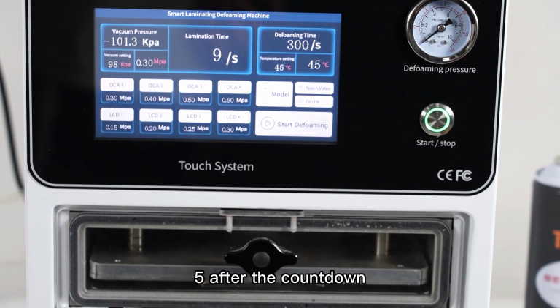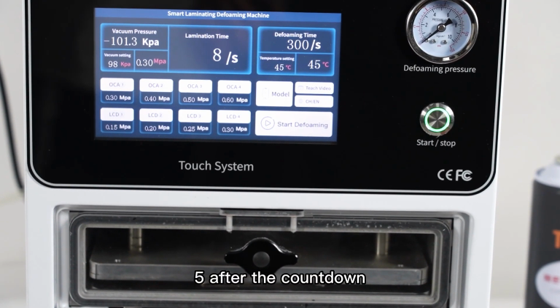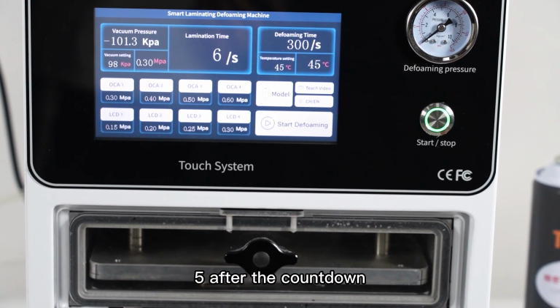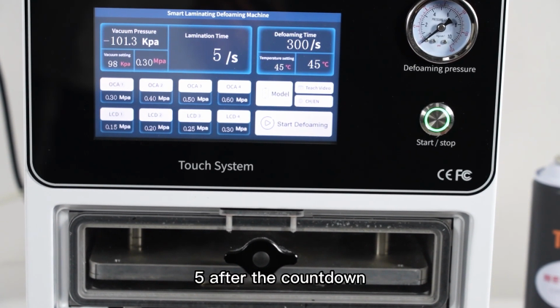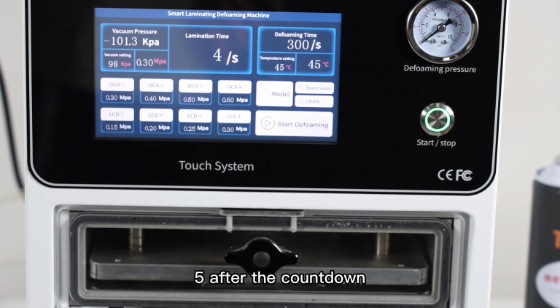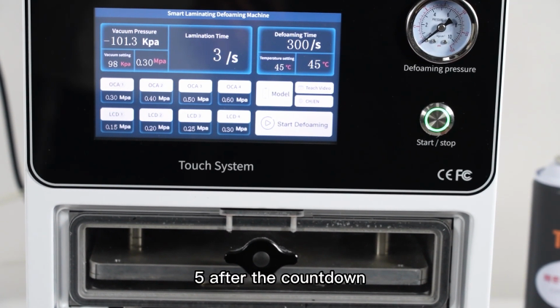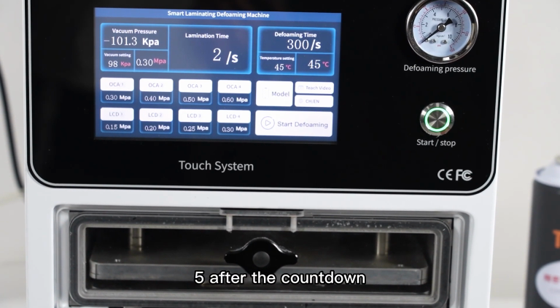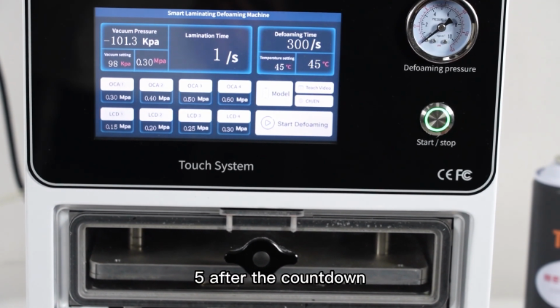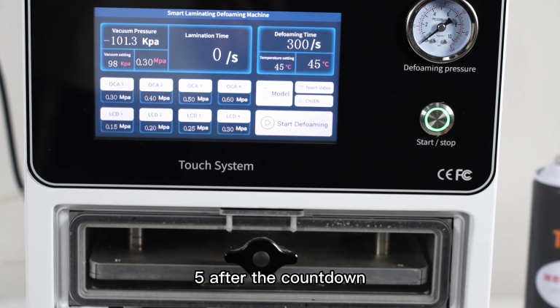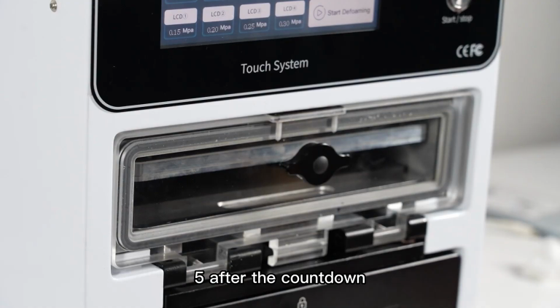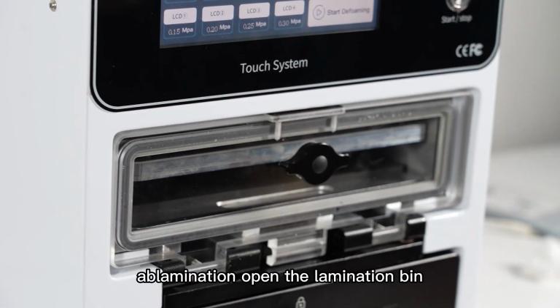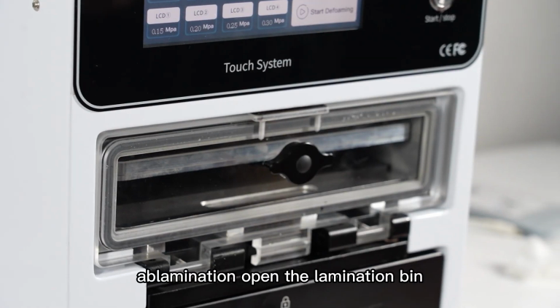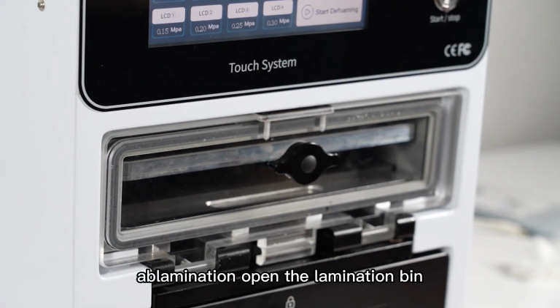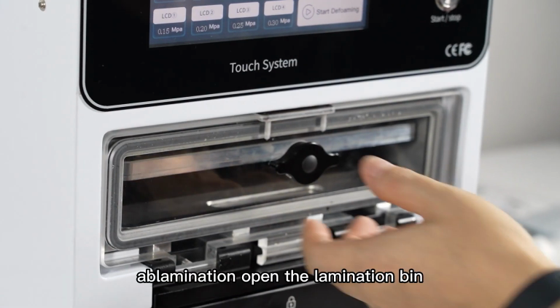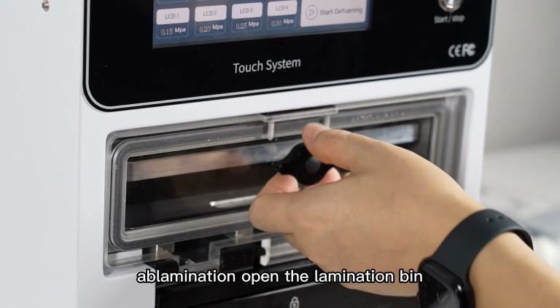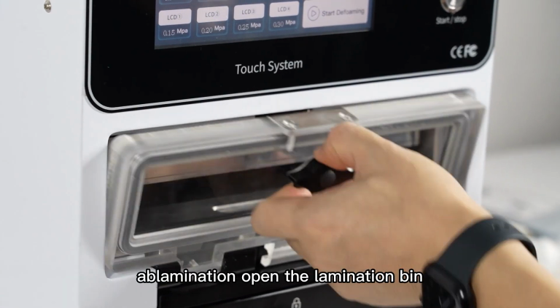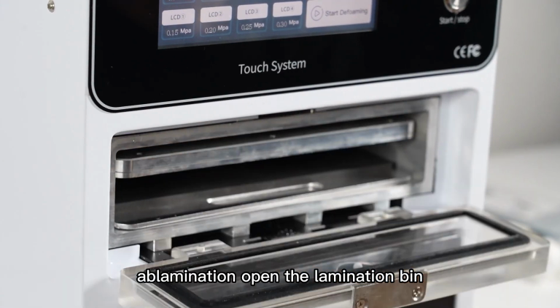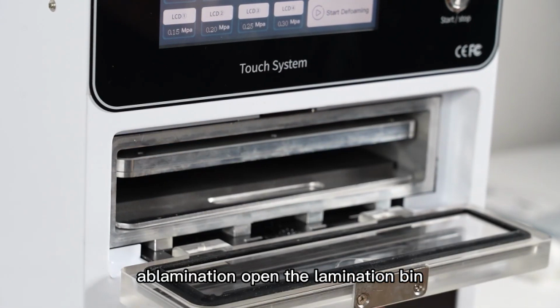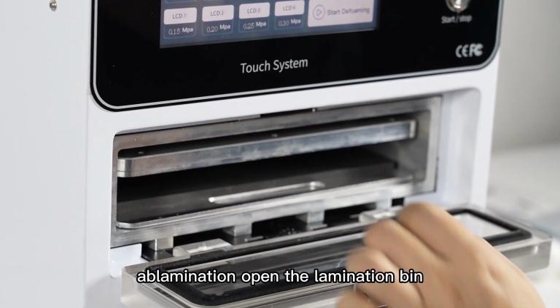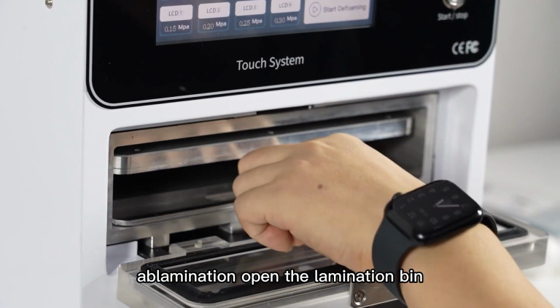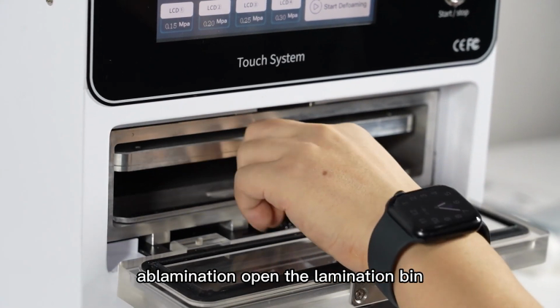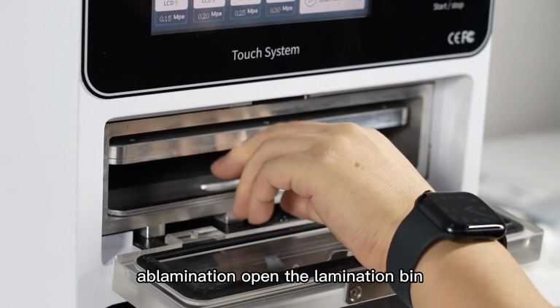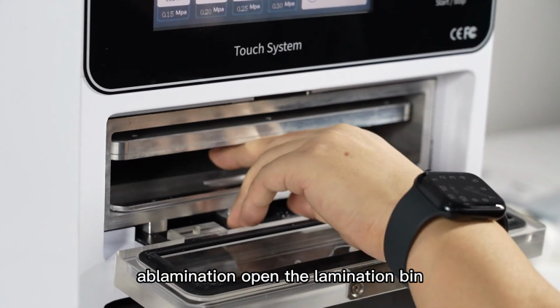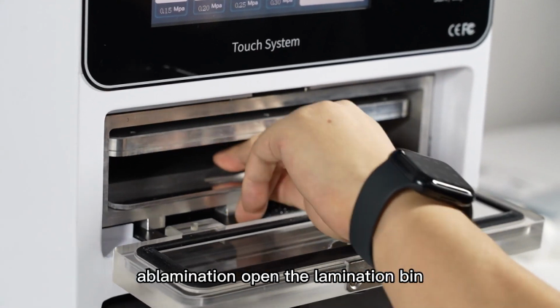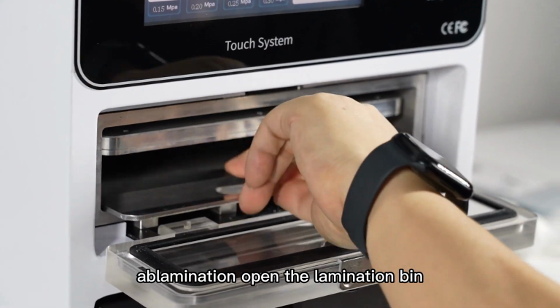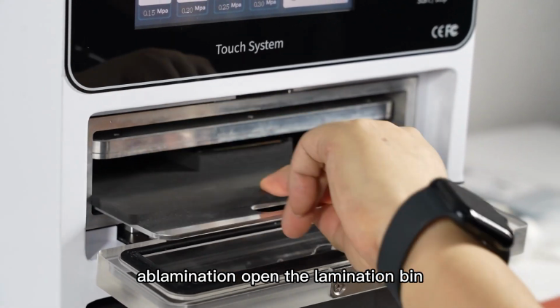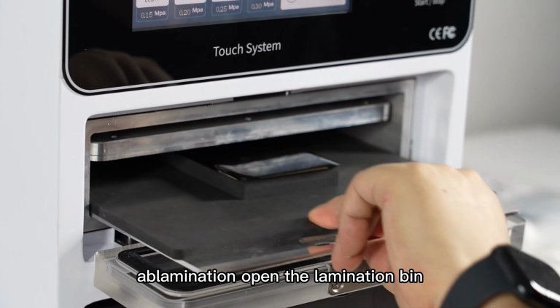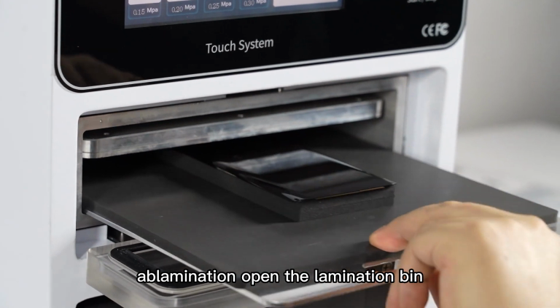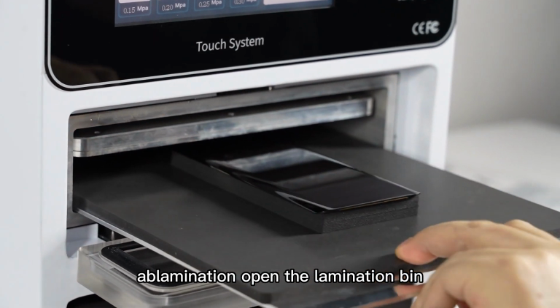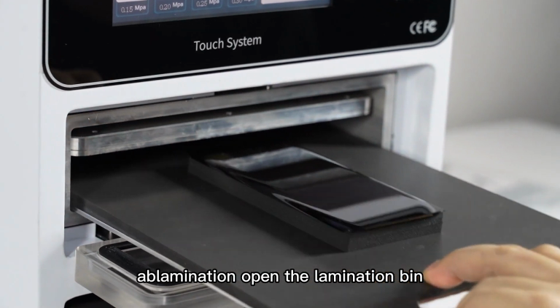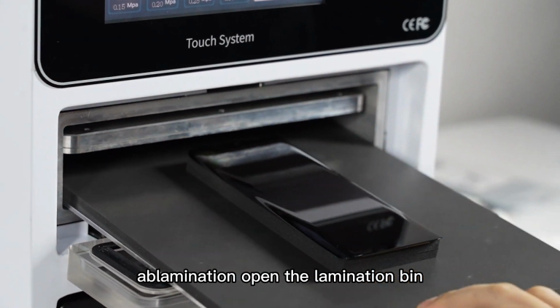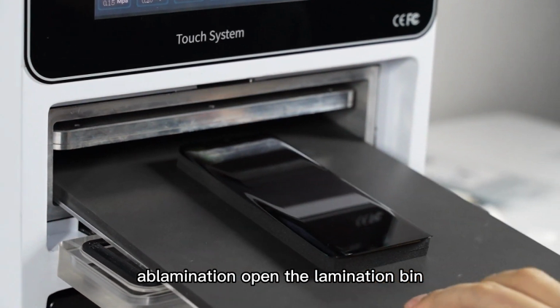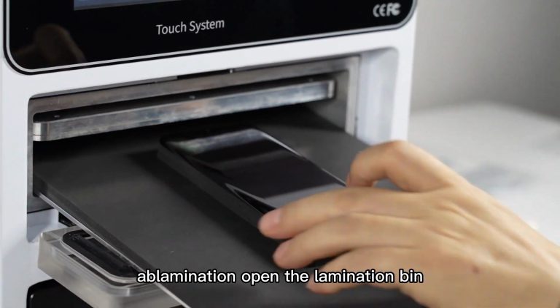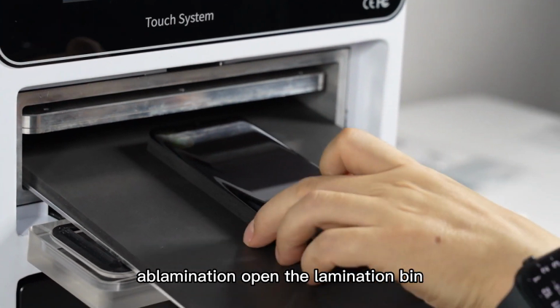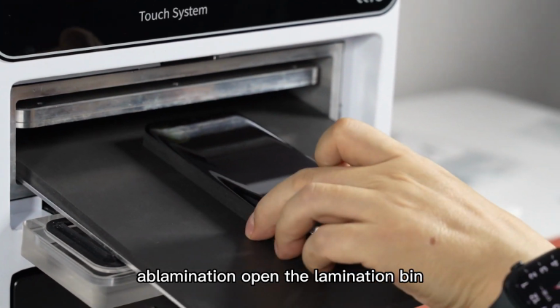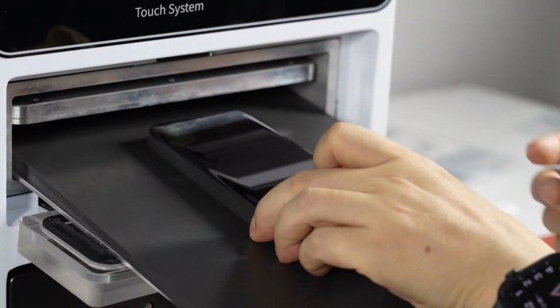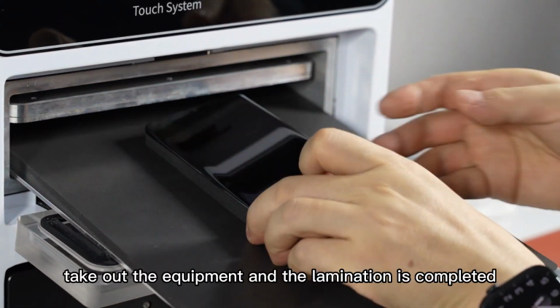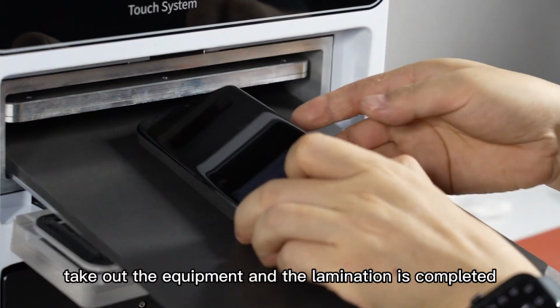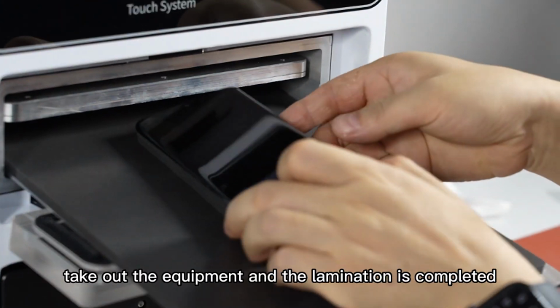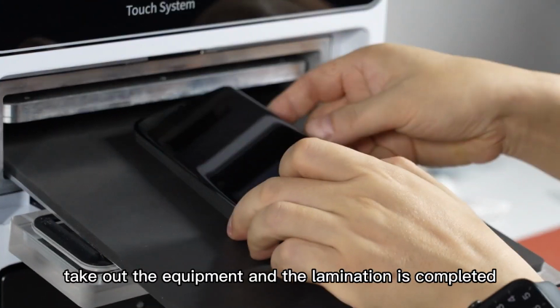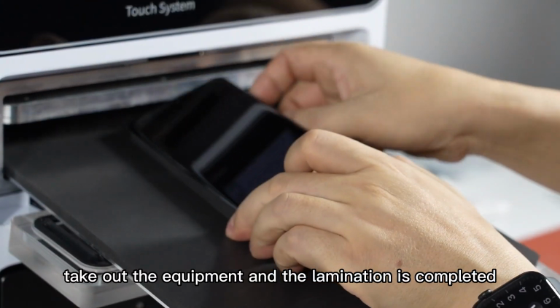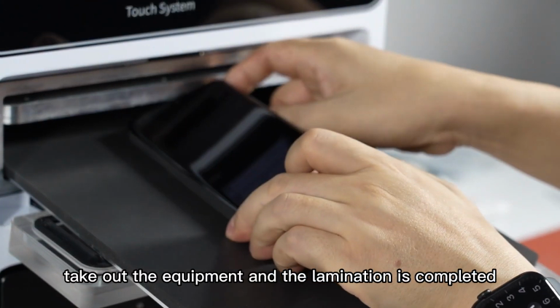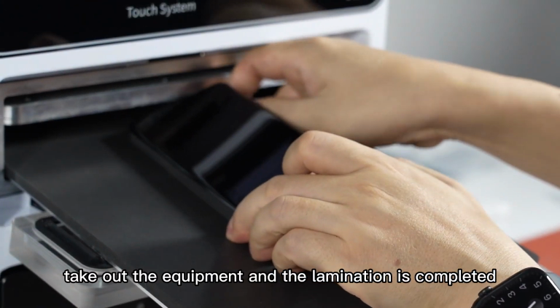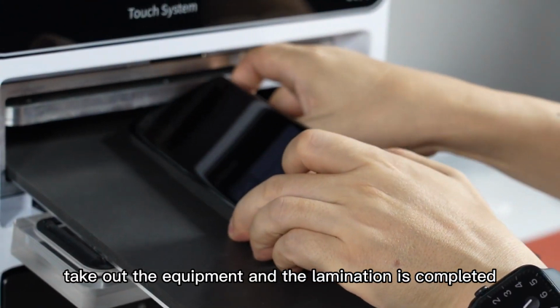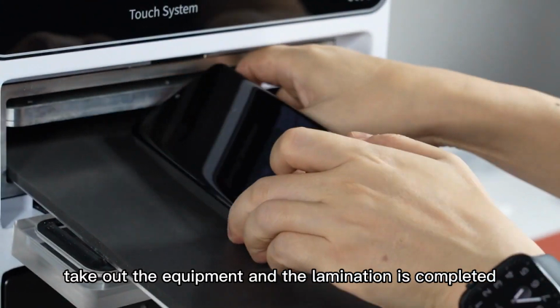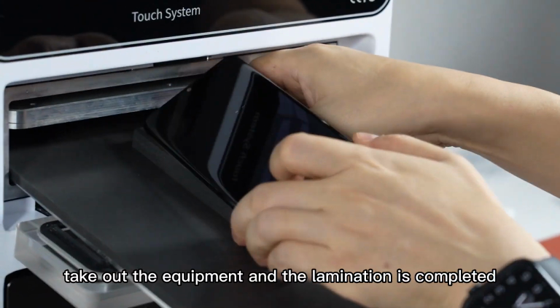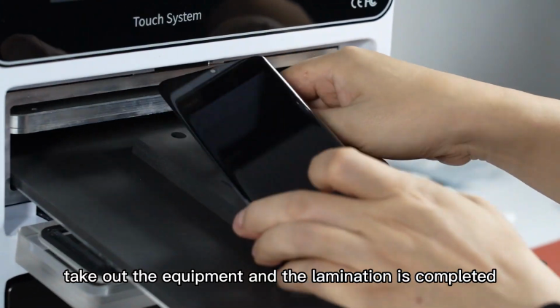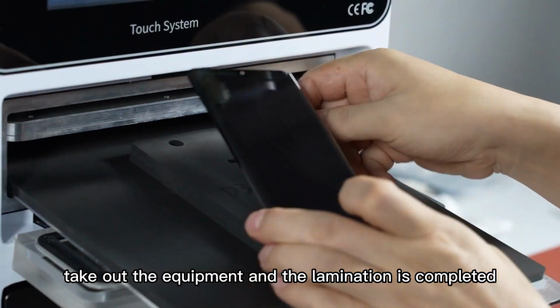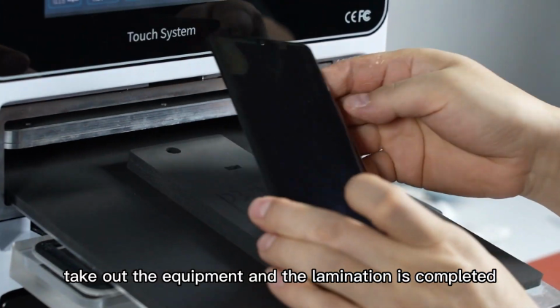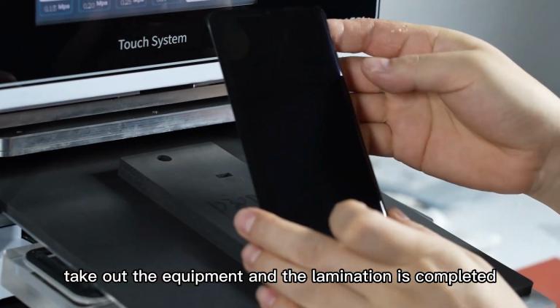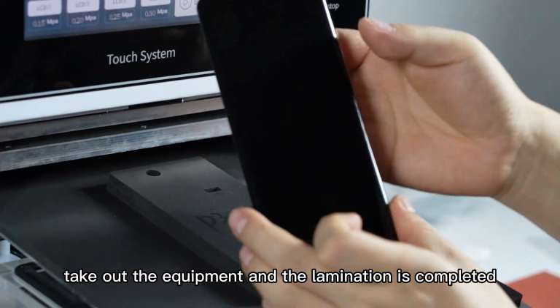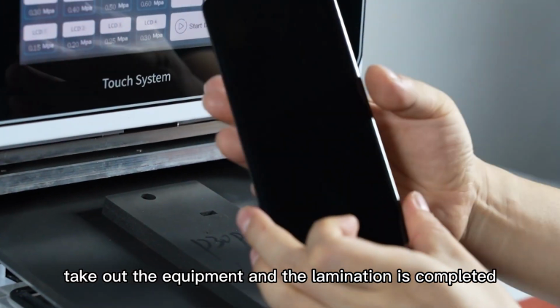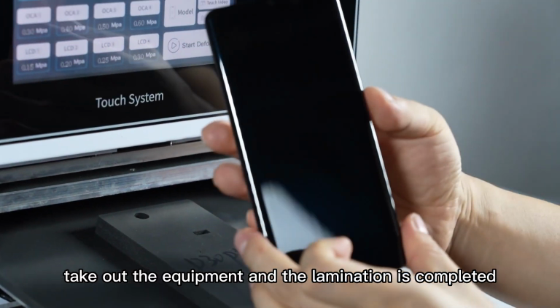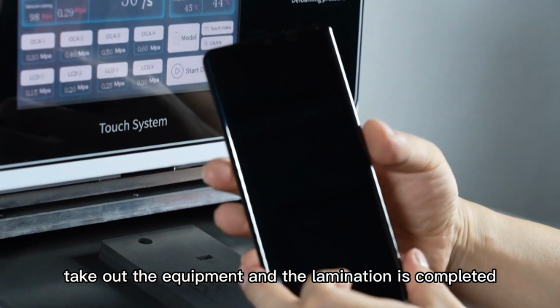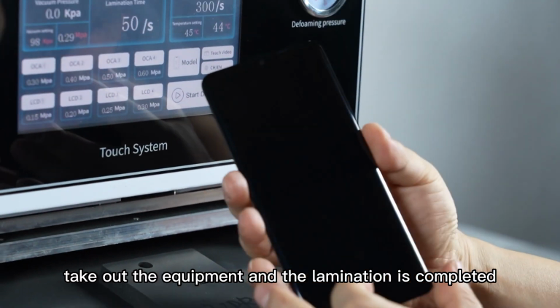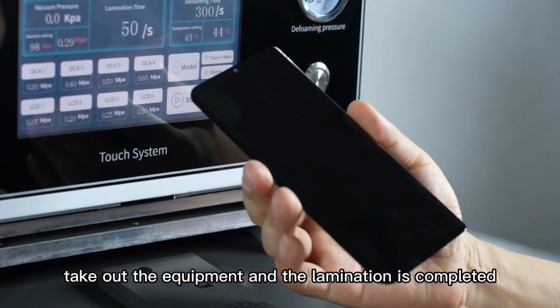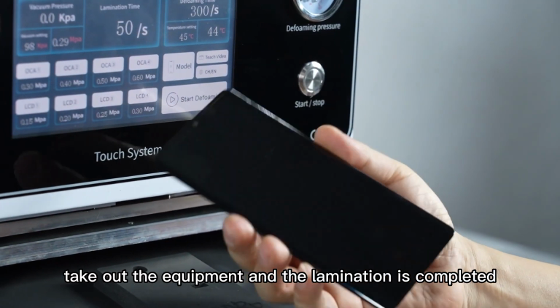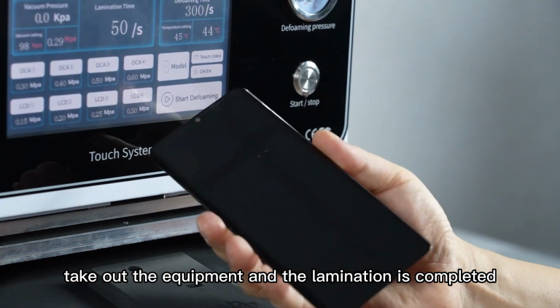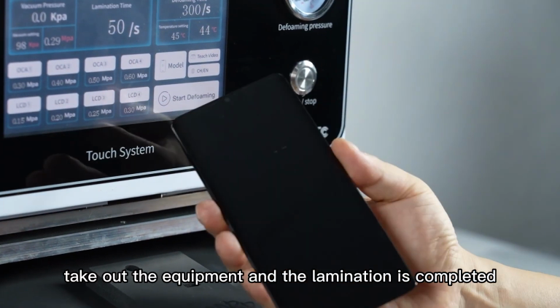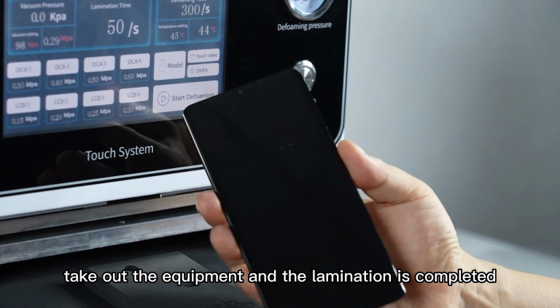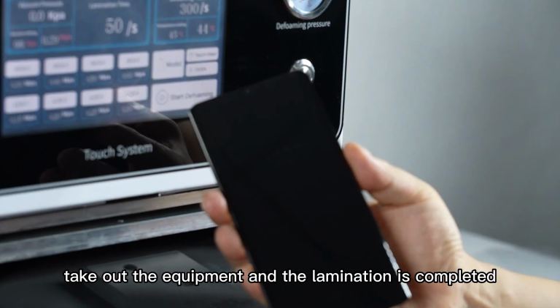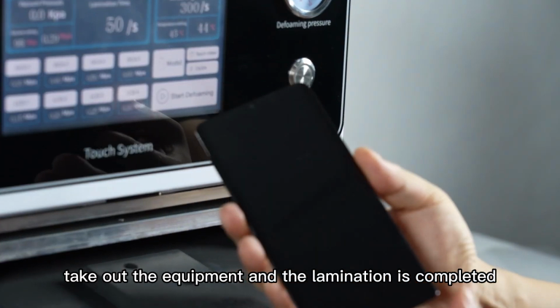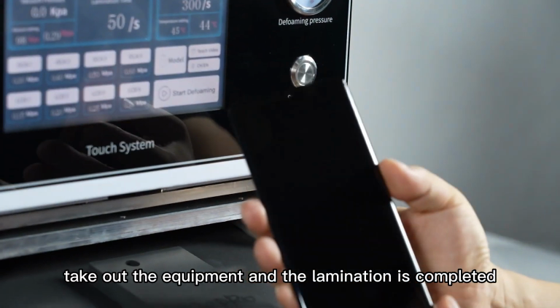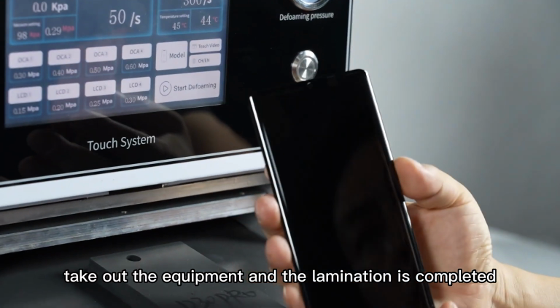Step 5: After the countdown of lamination, open the lamination bin, take out the equipment, and the lamination is completed.